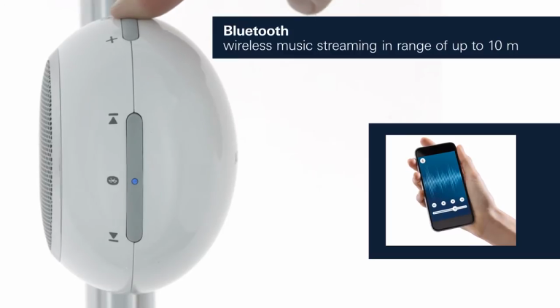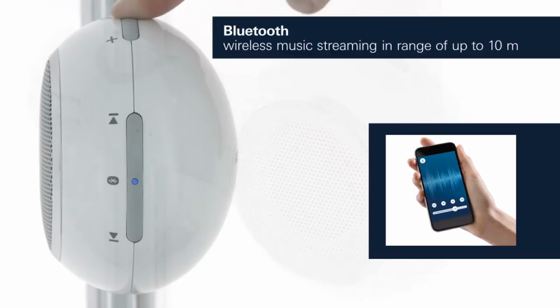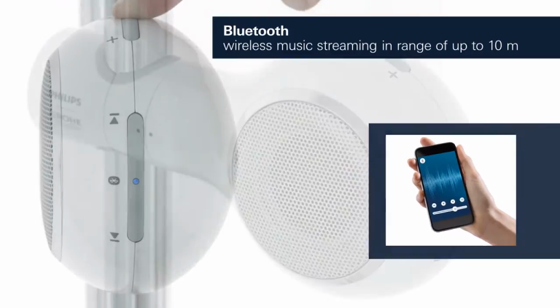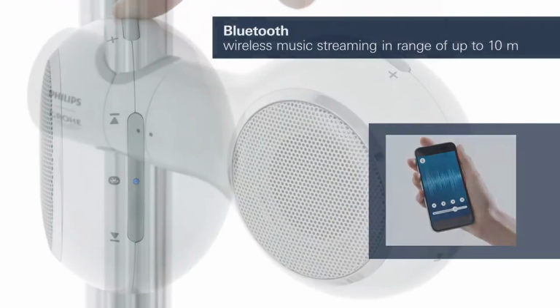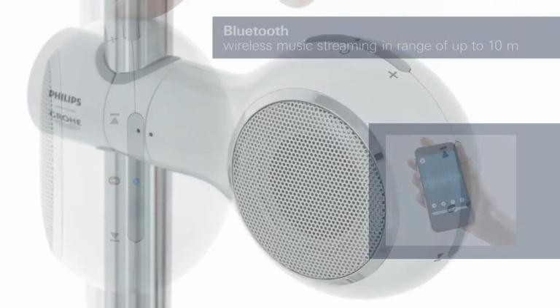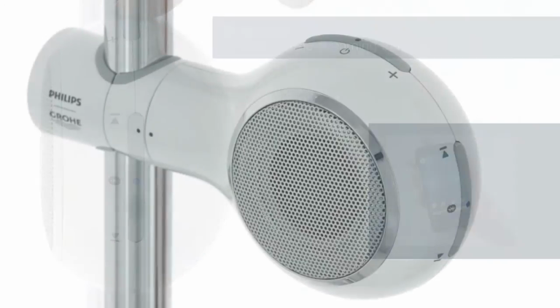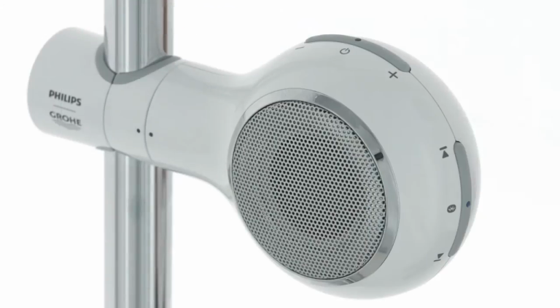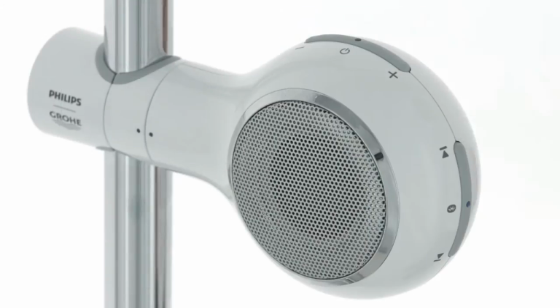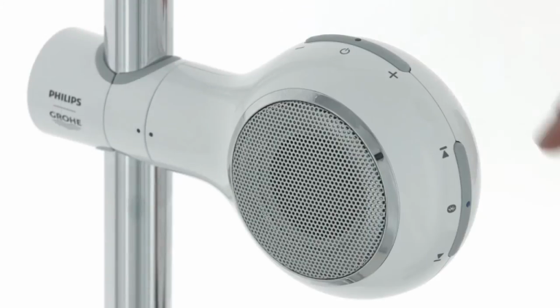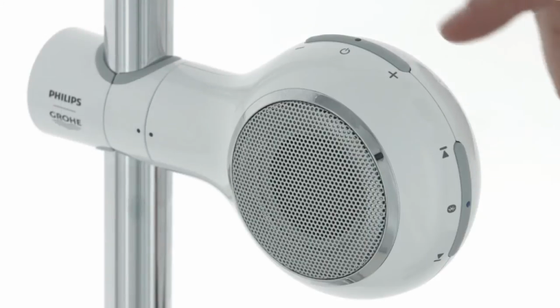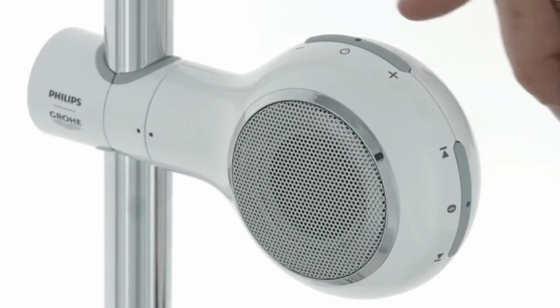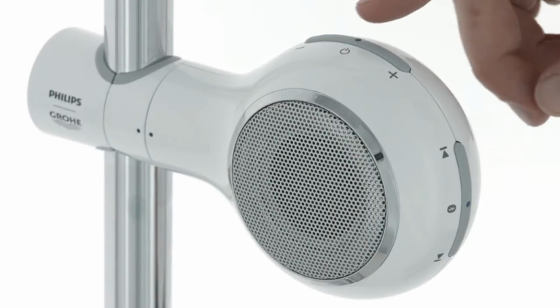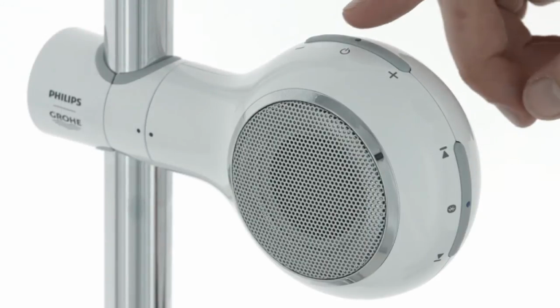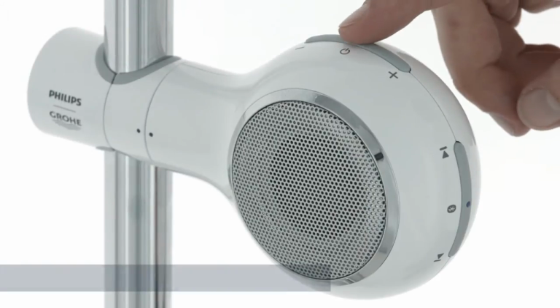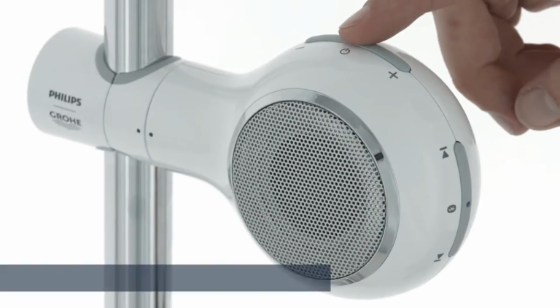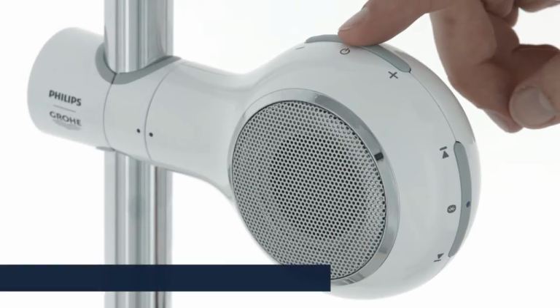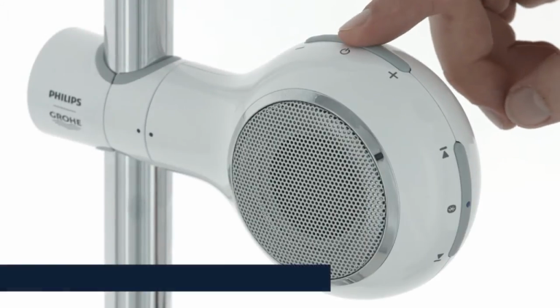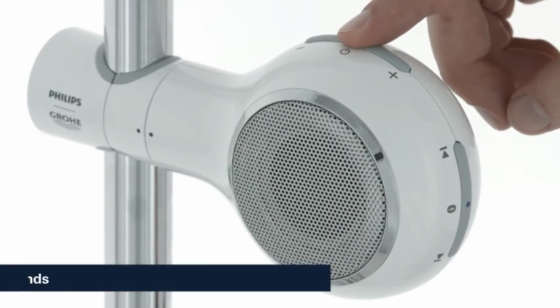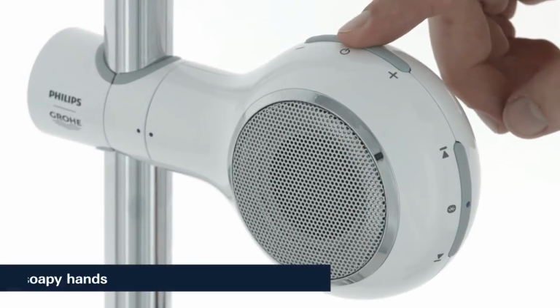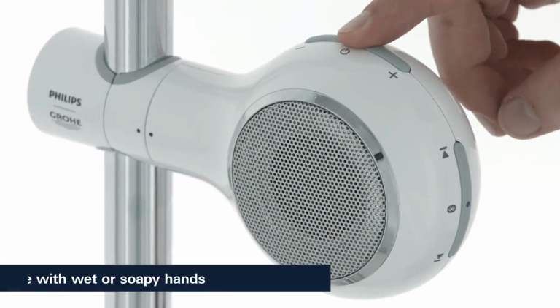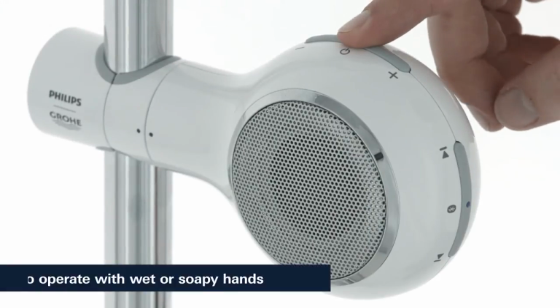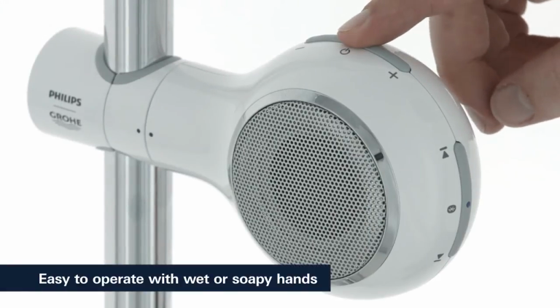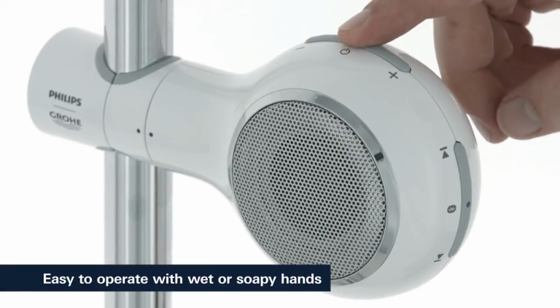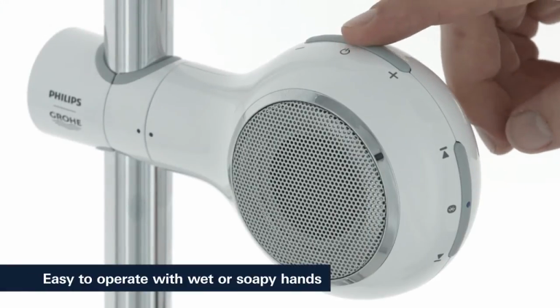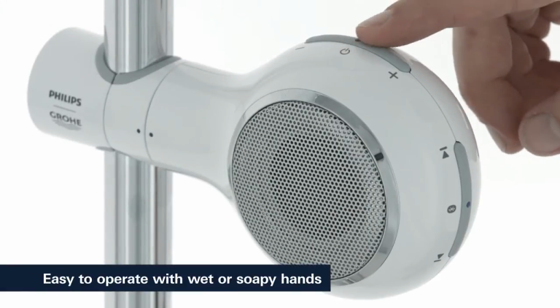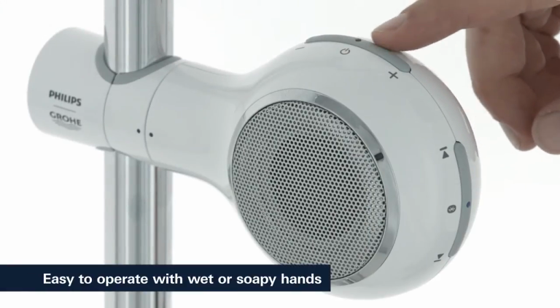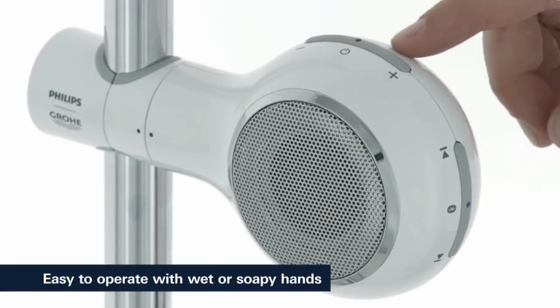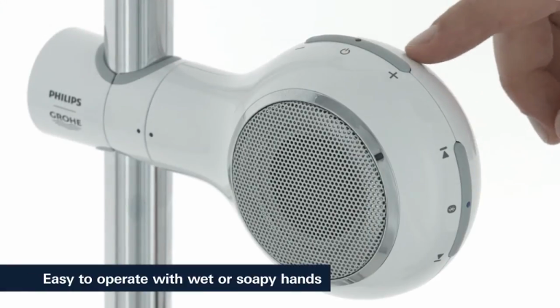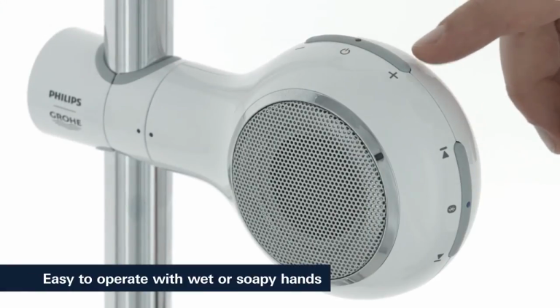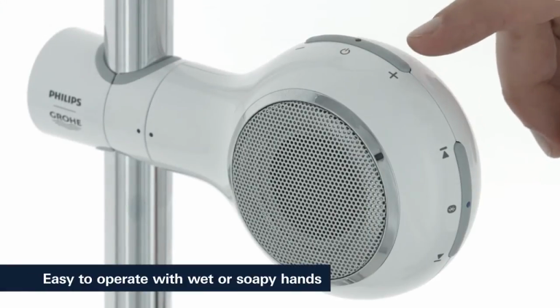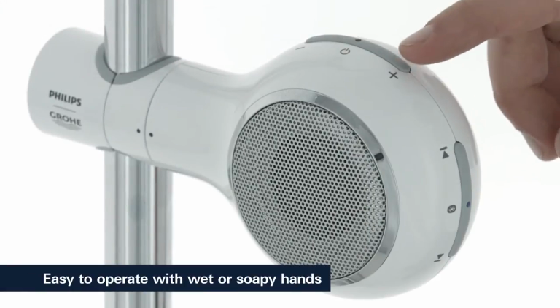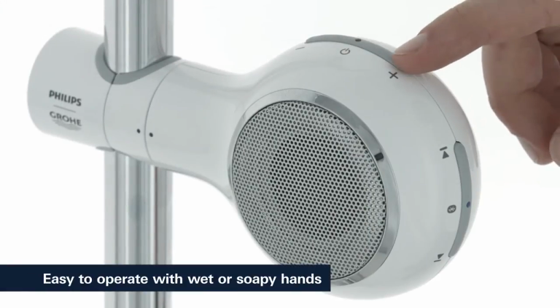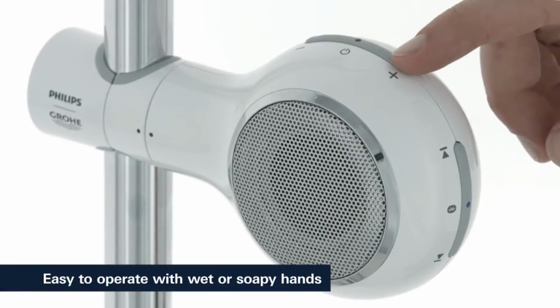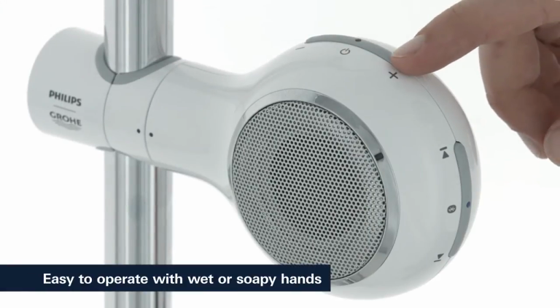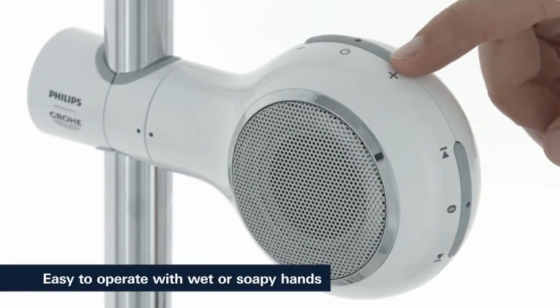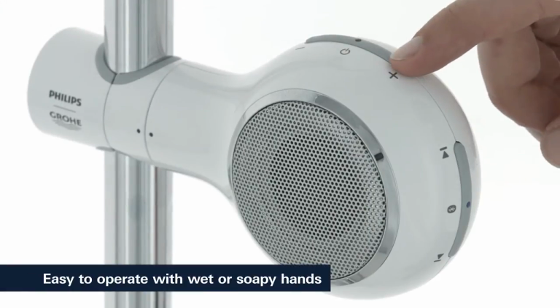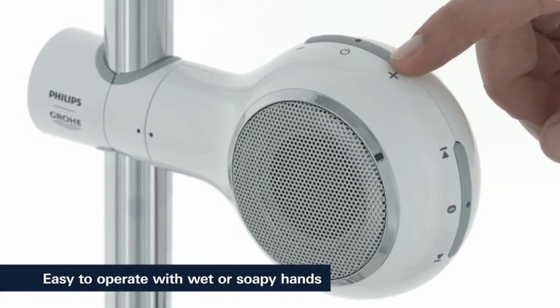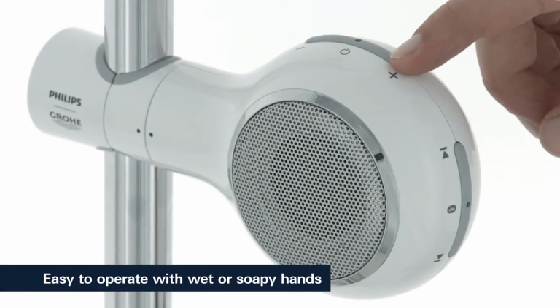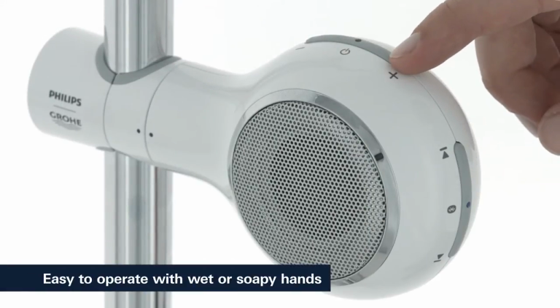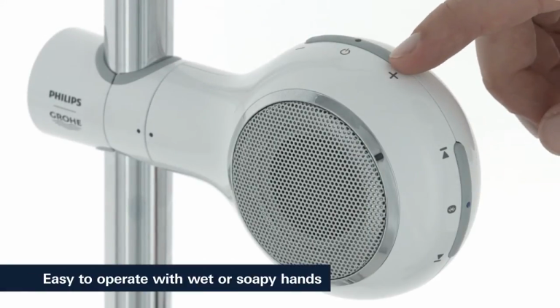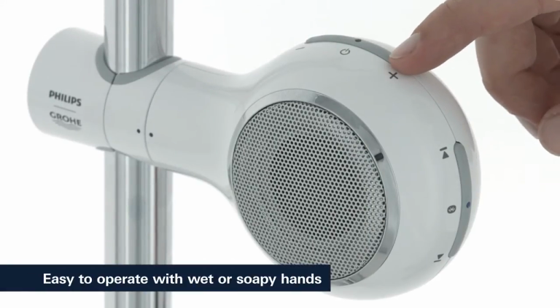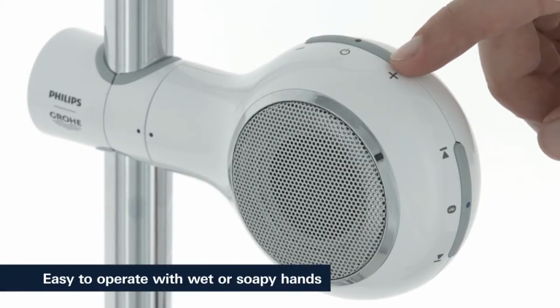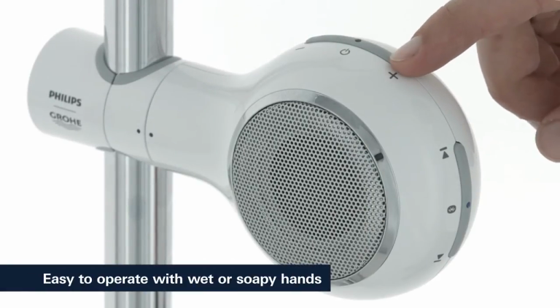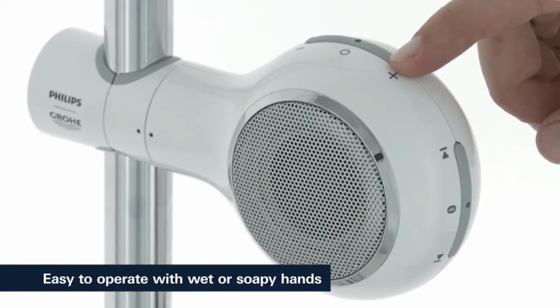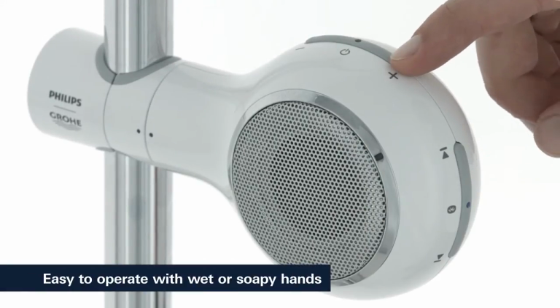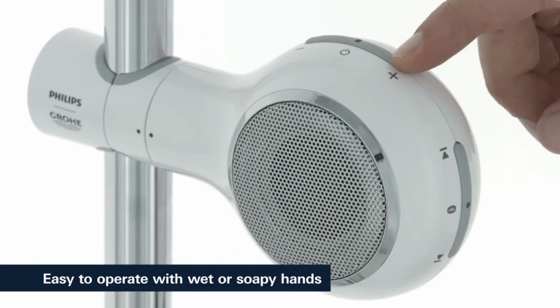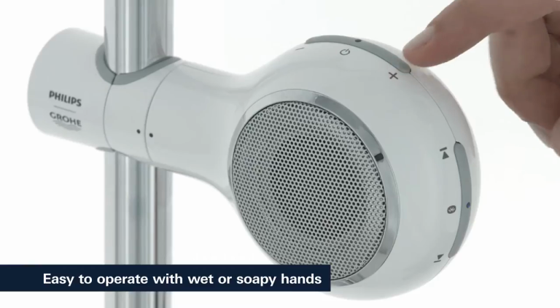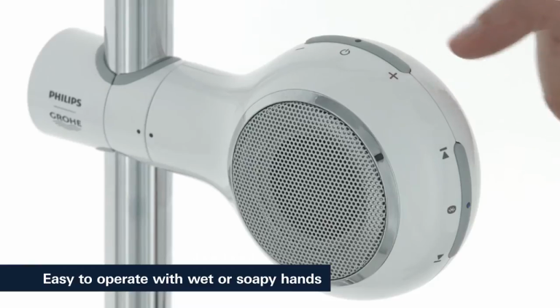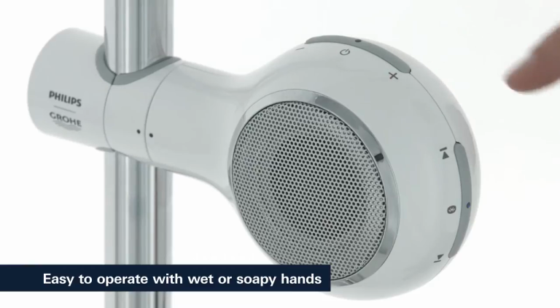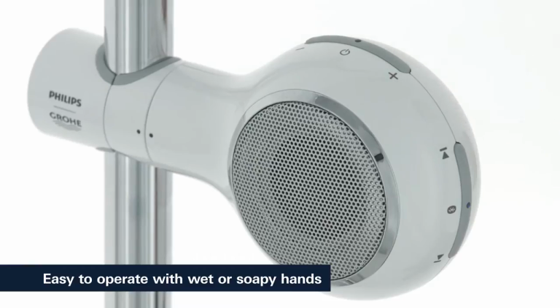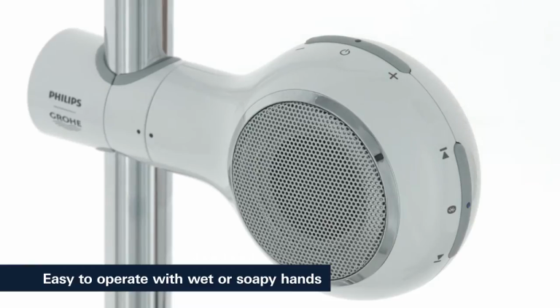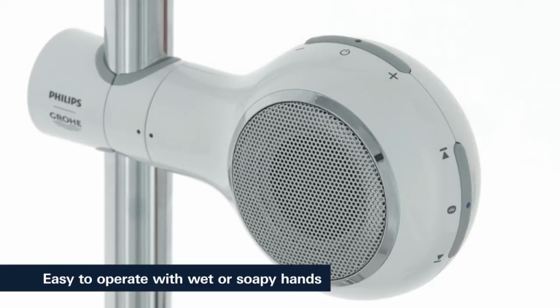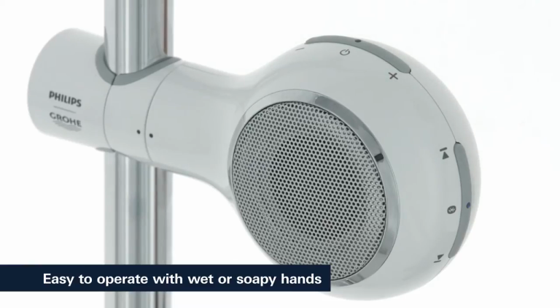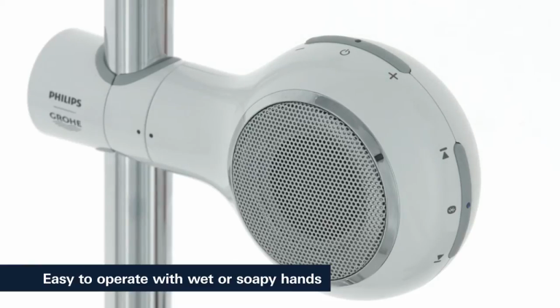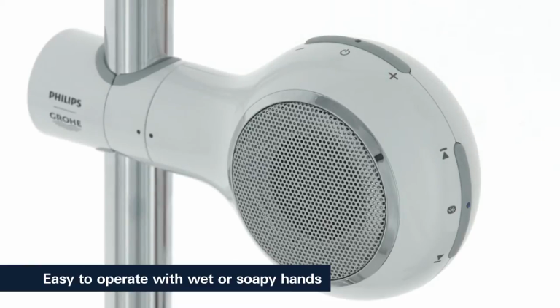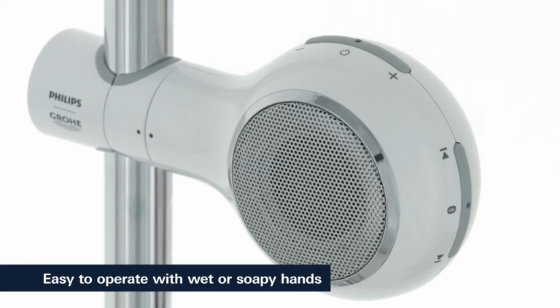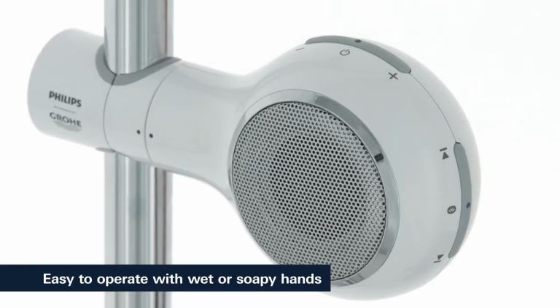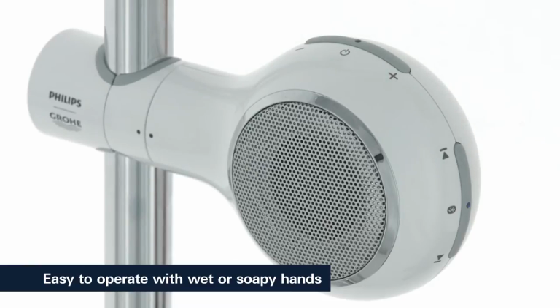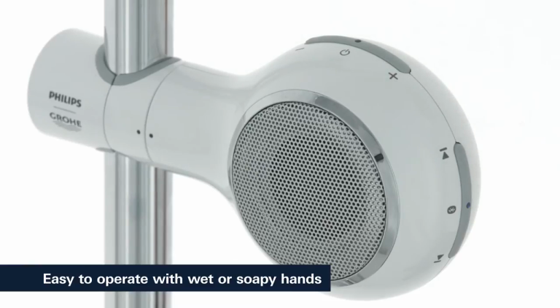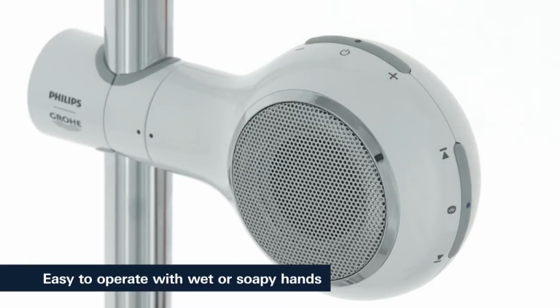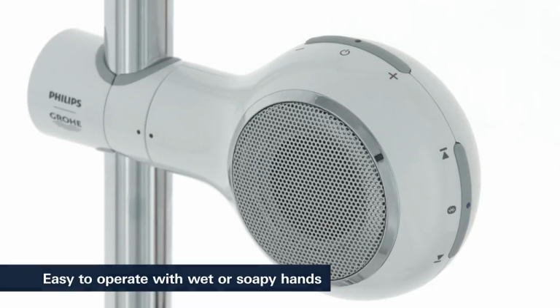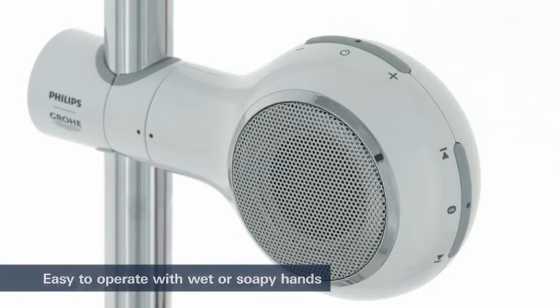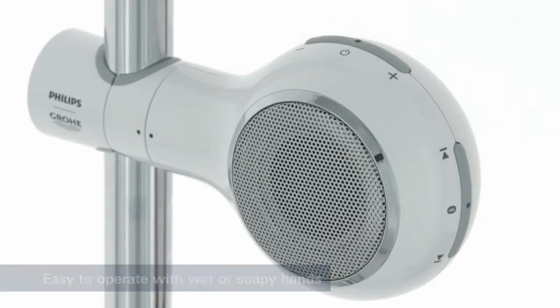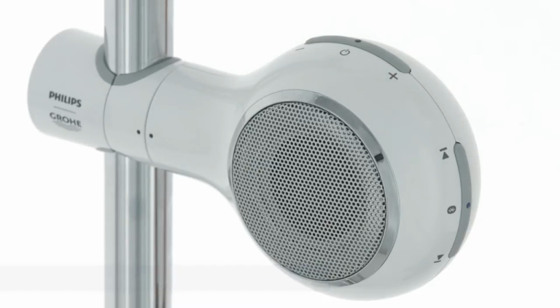Its 6 keys are easy to reach and operate, providing full control even when your hands are wet.